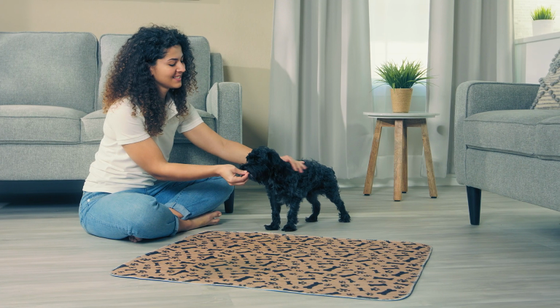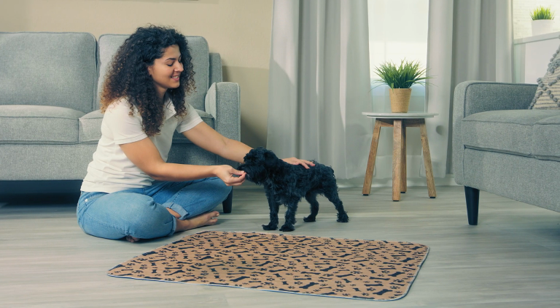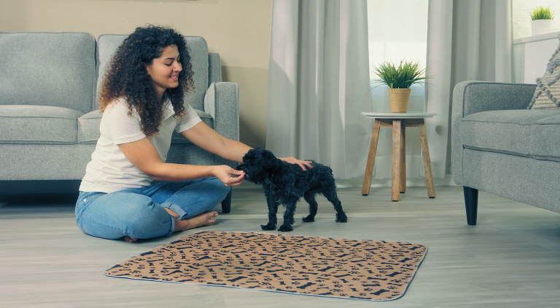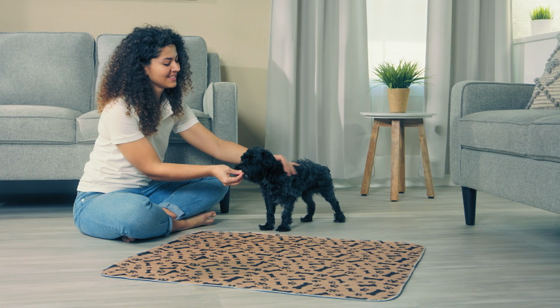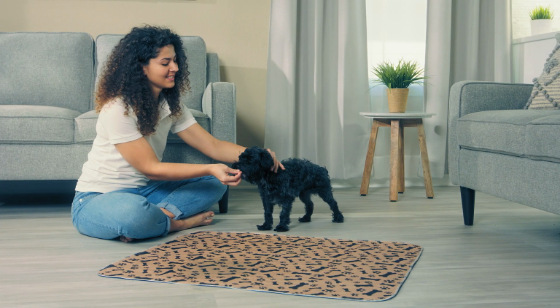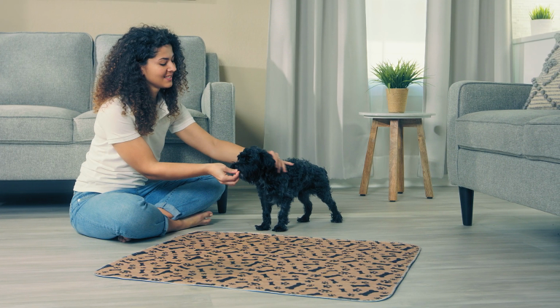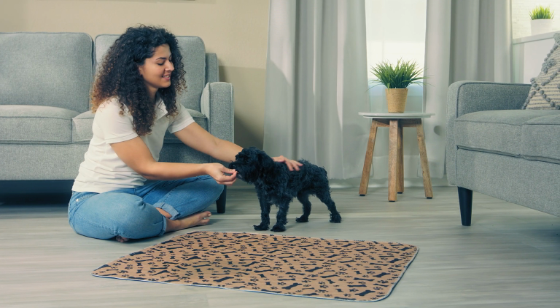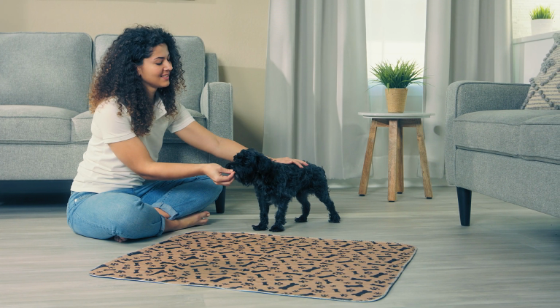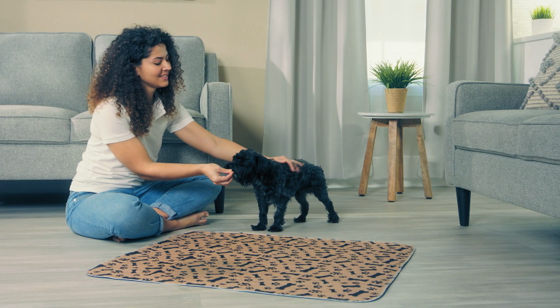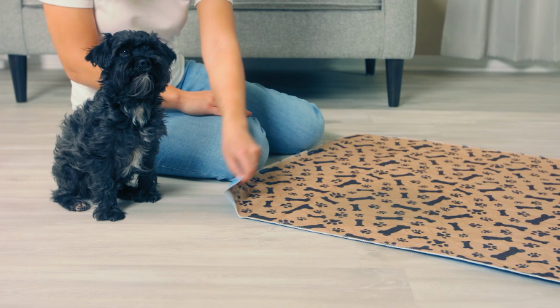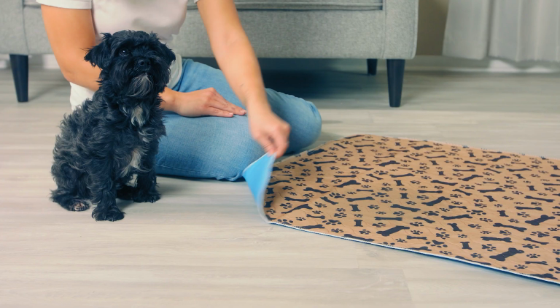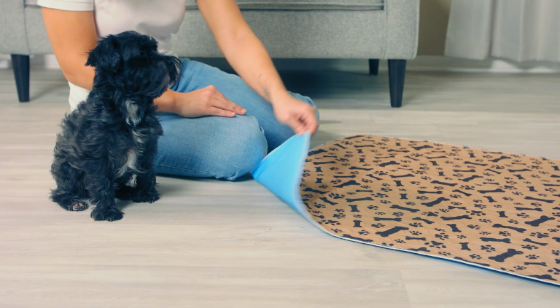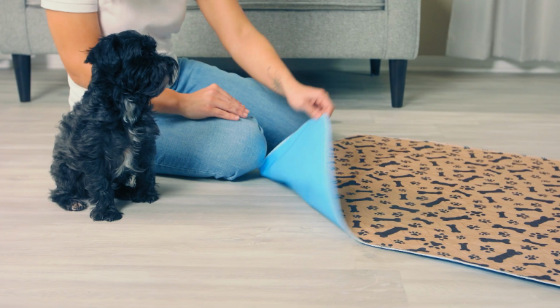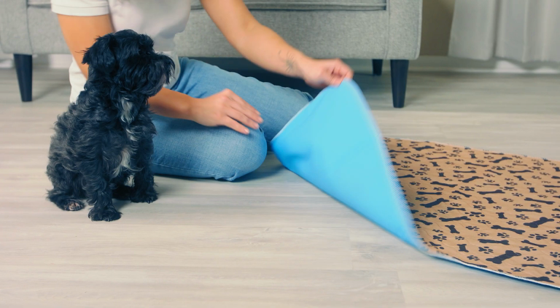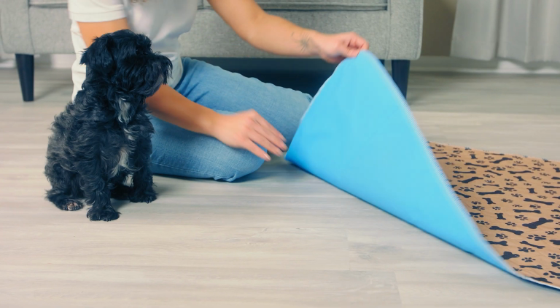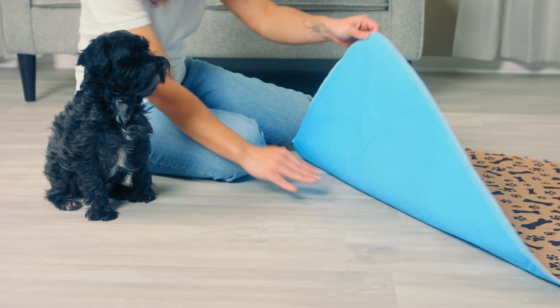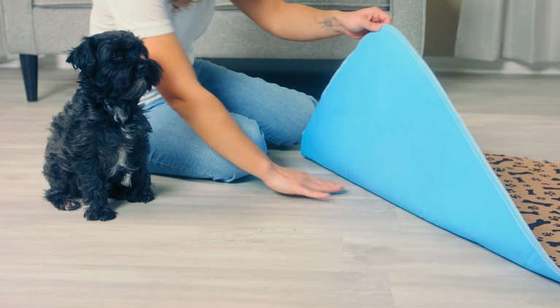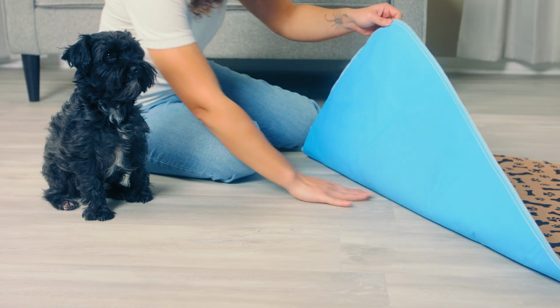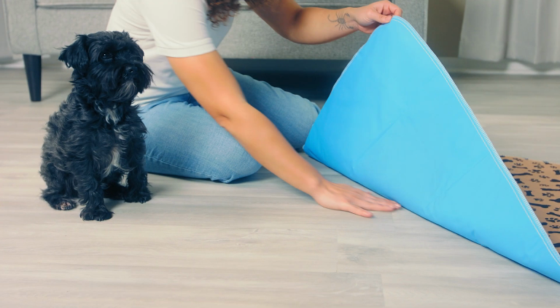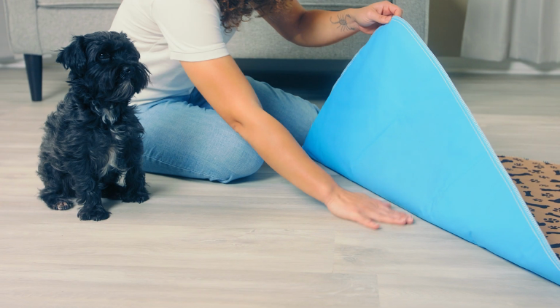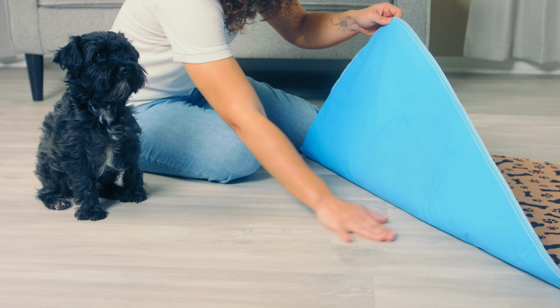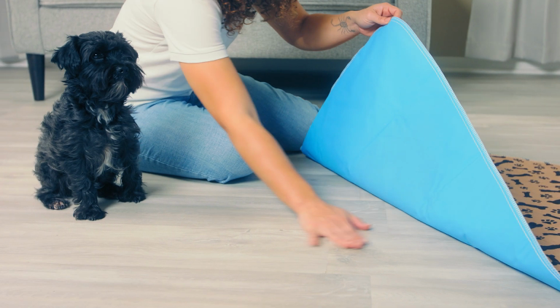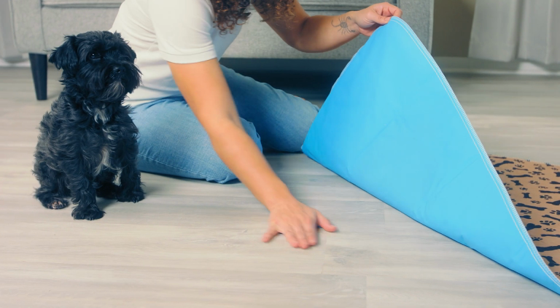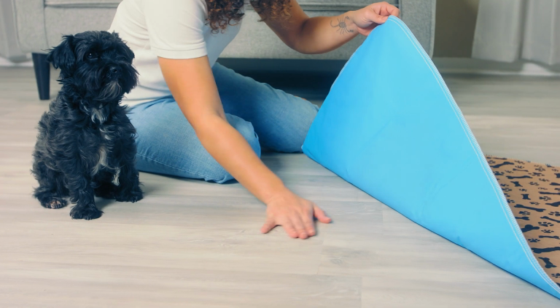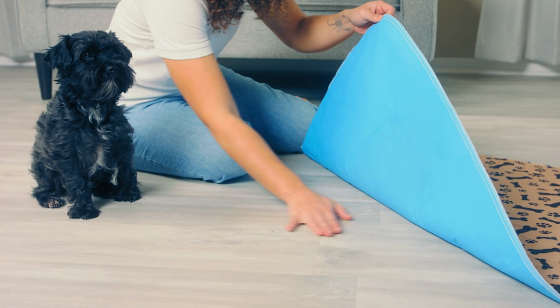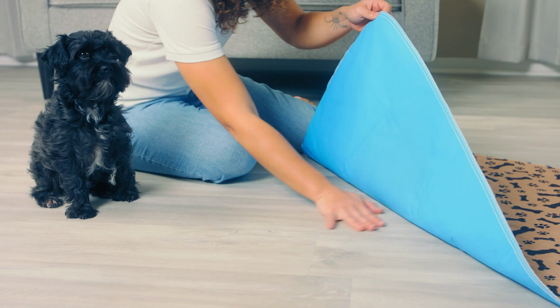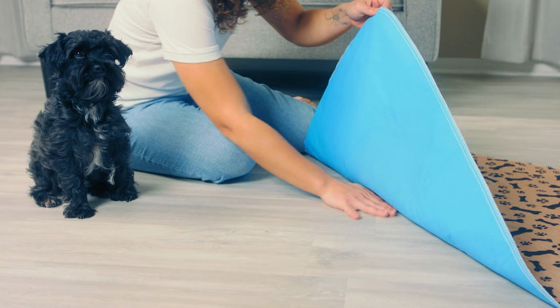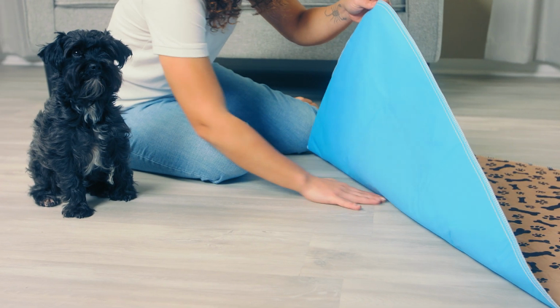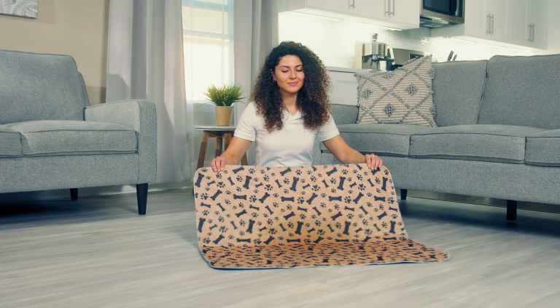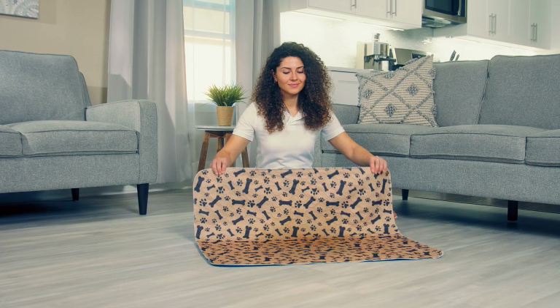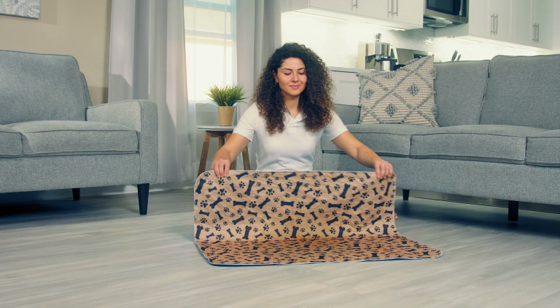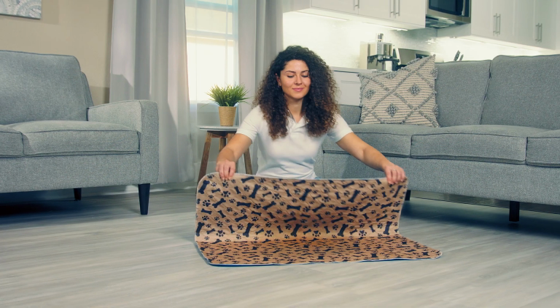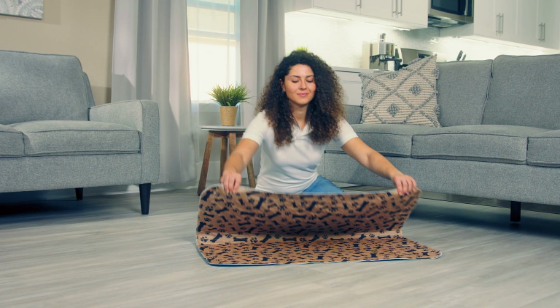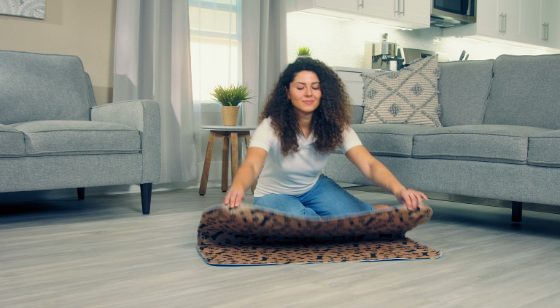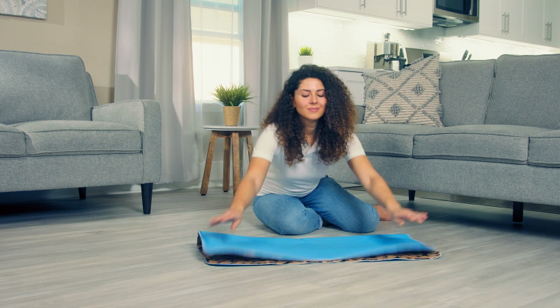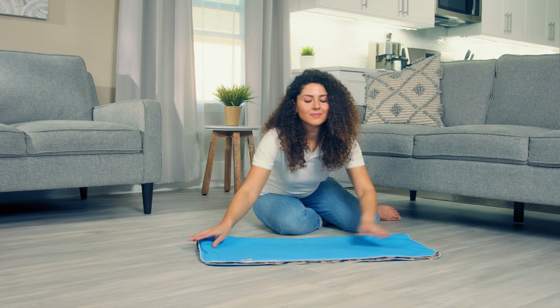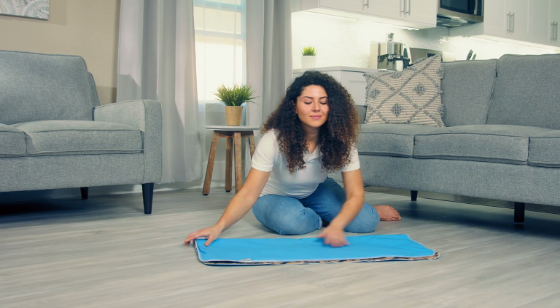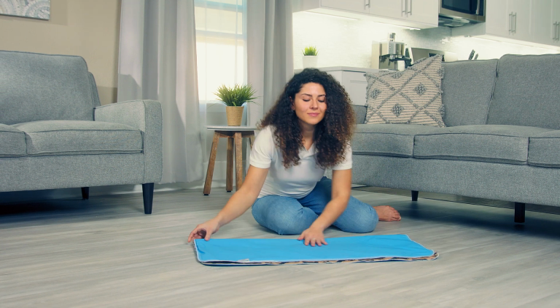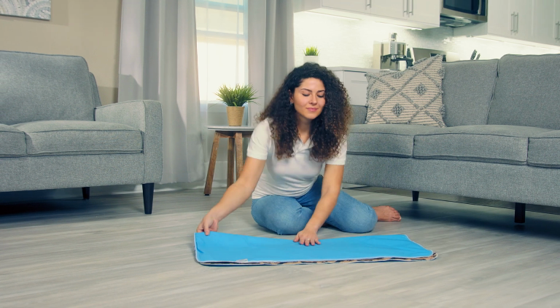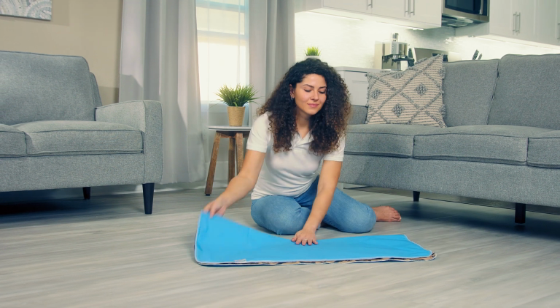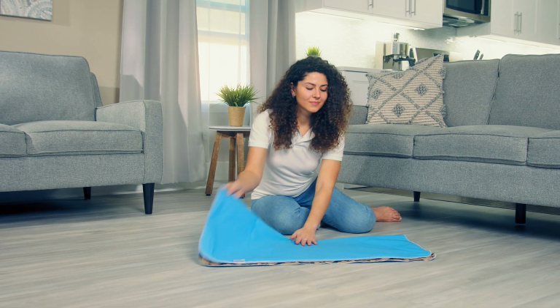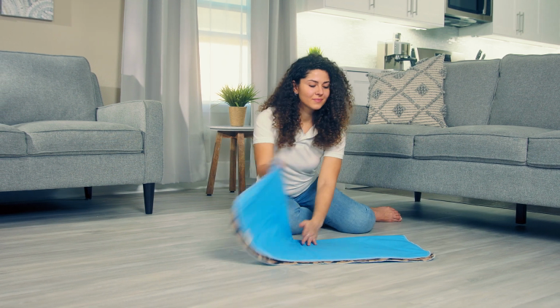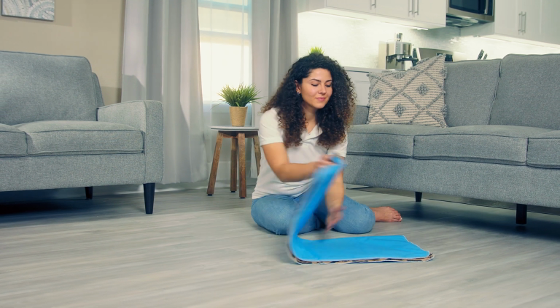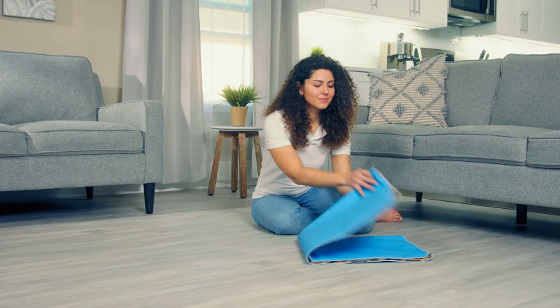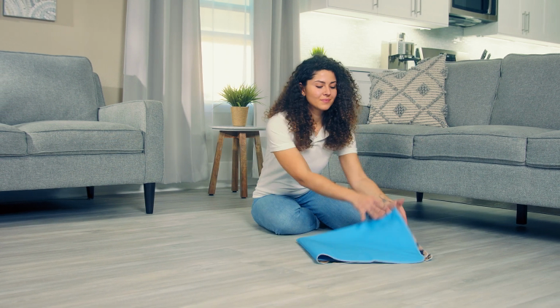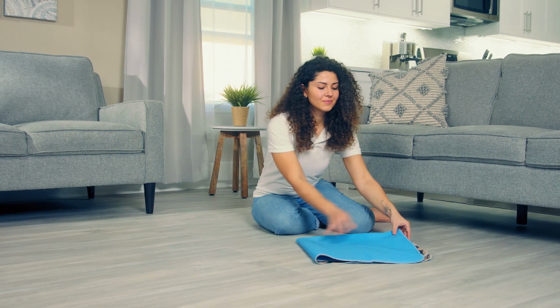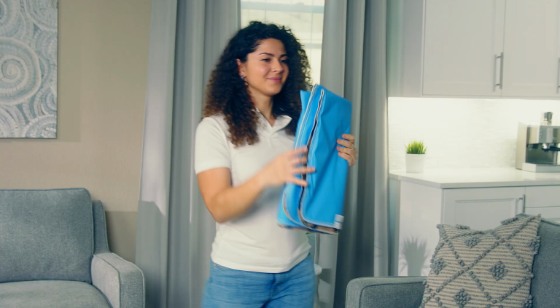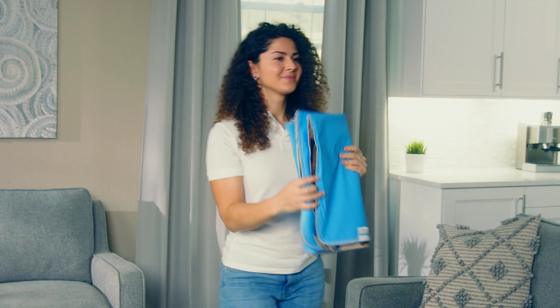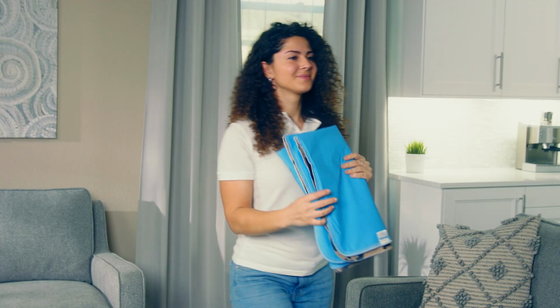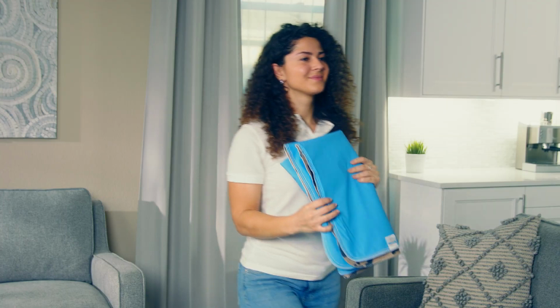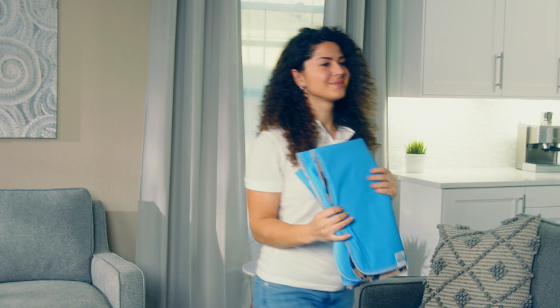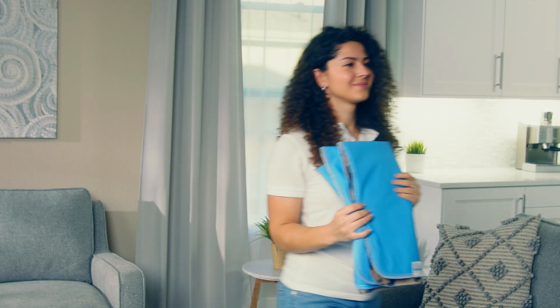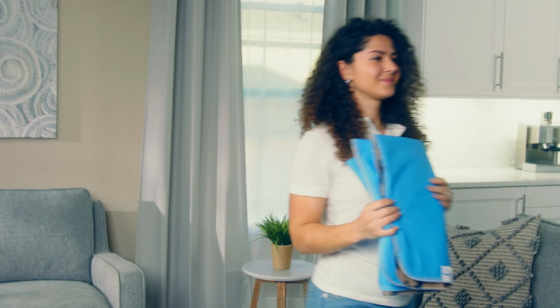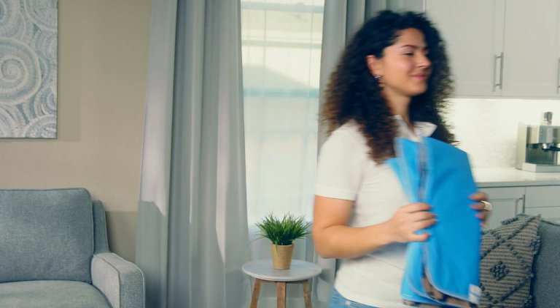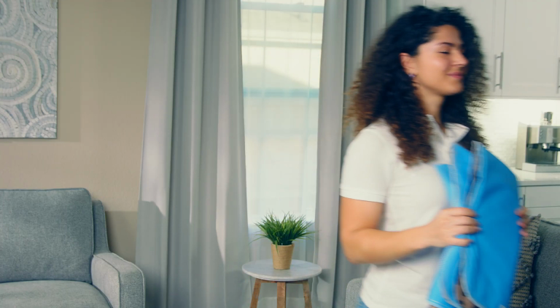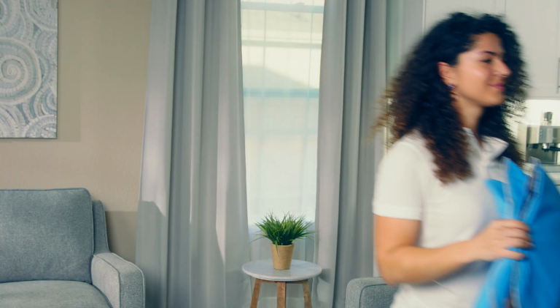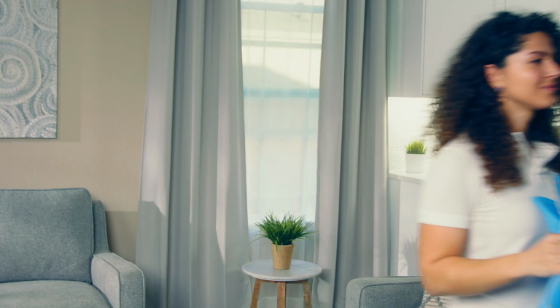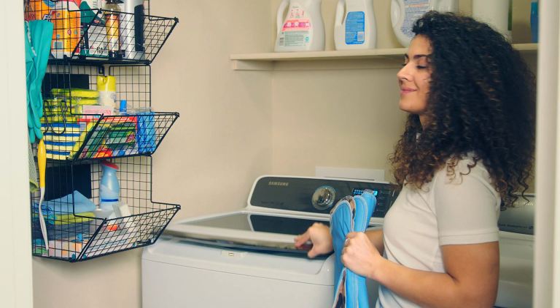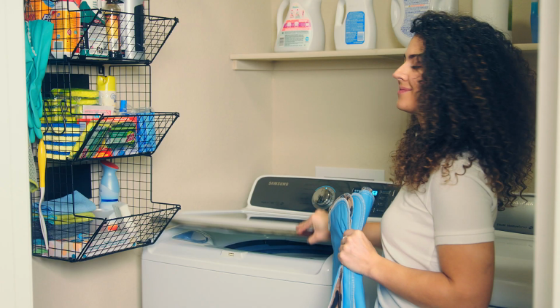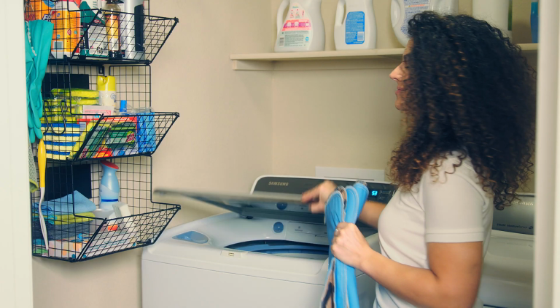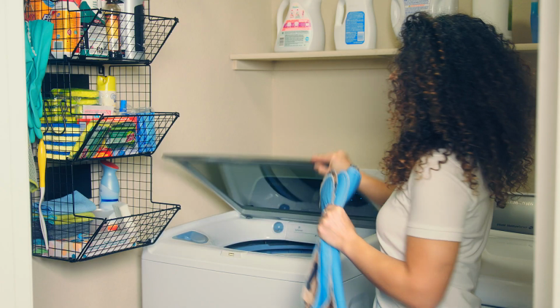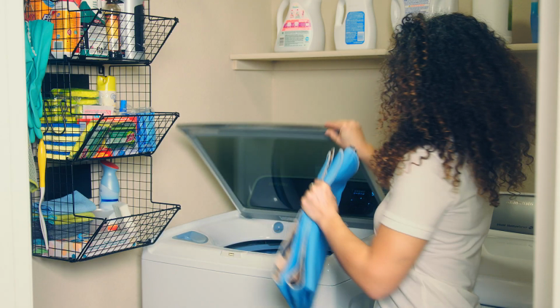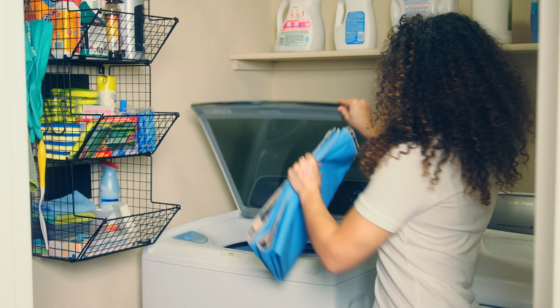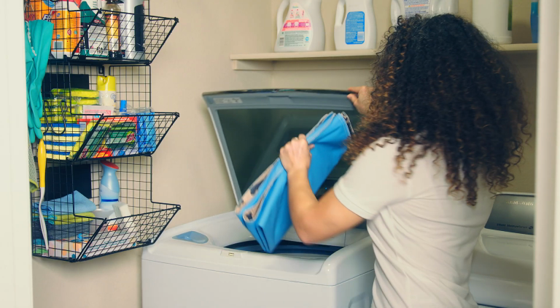Potty Buddy pads are 100% leak proof and will keep all your surfaces protected and dry. Clean up is fast and easy.